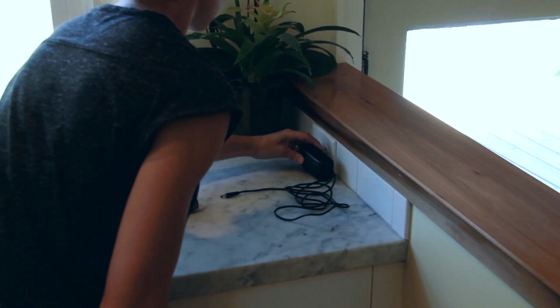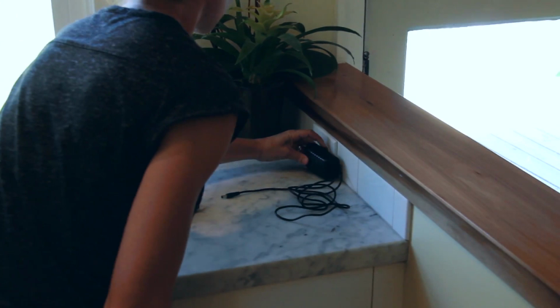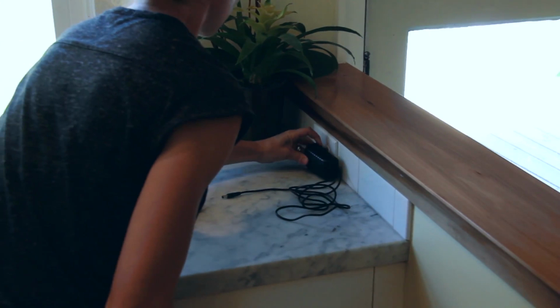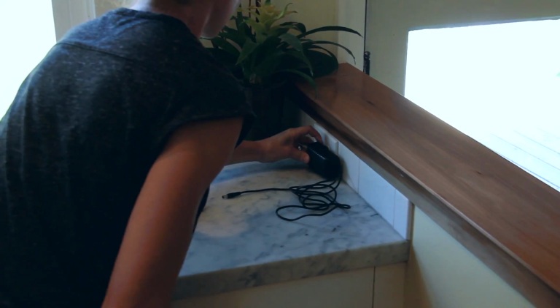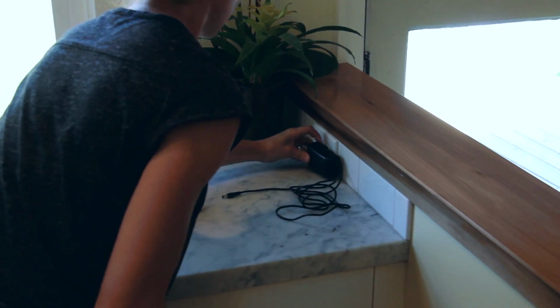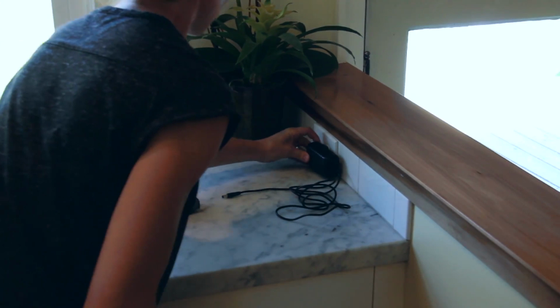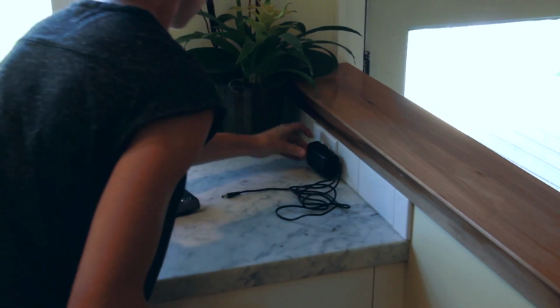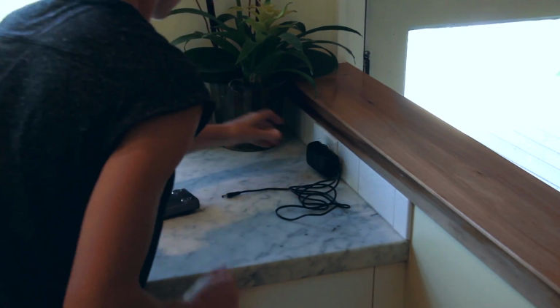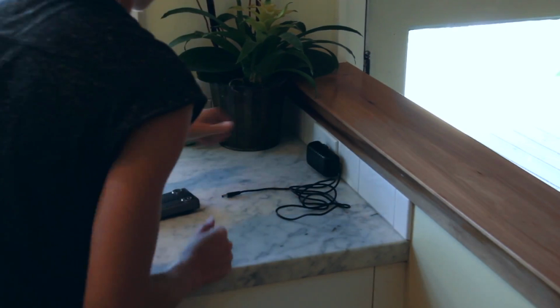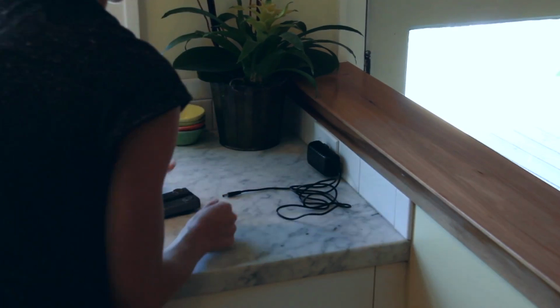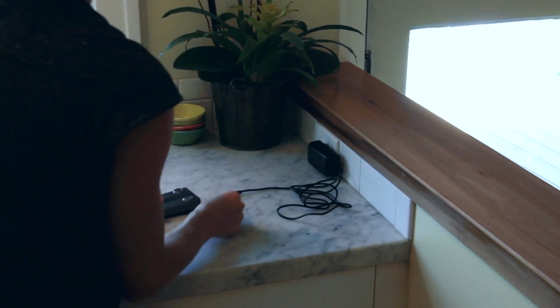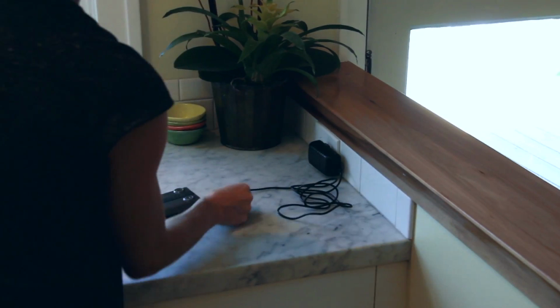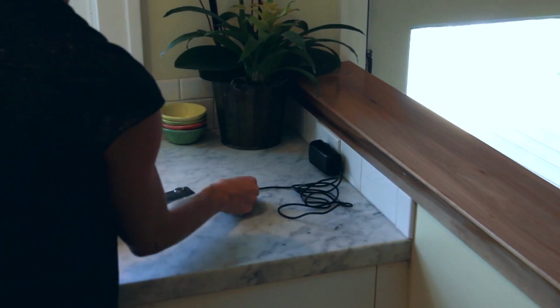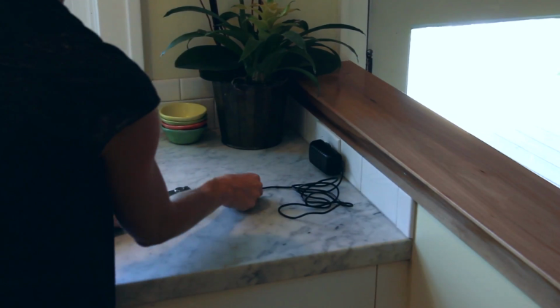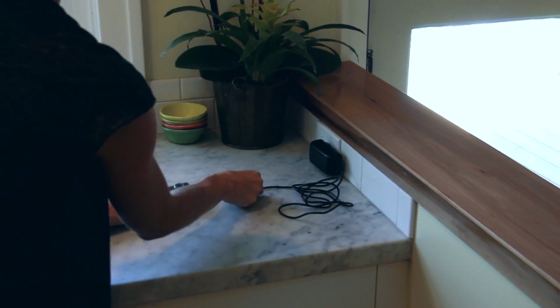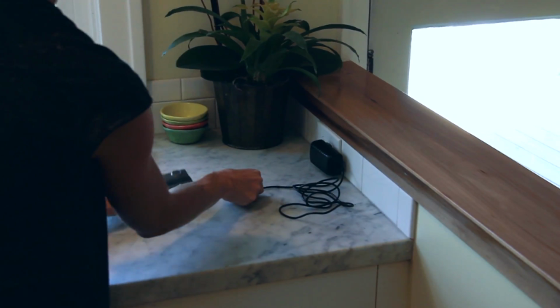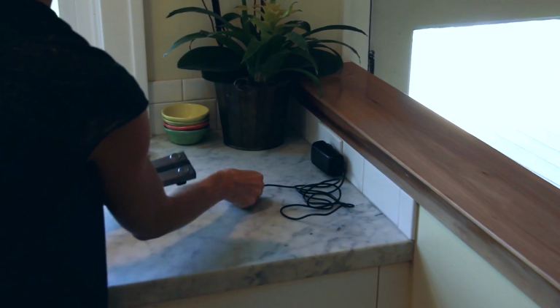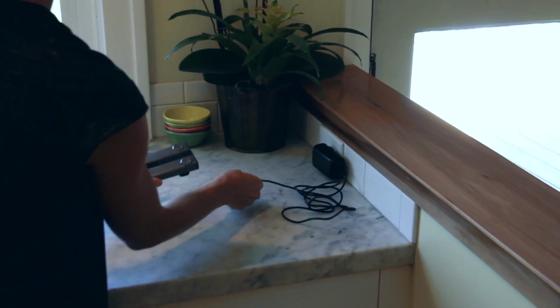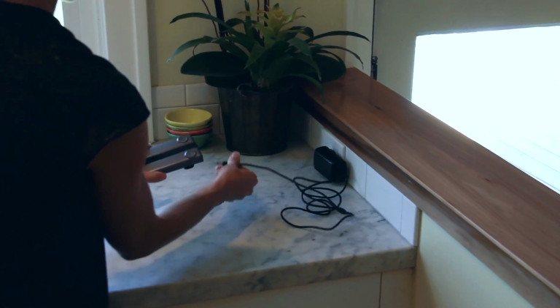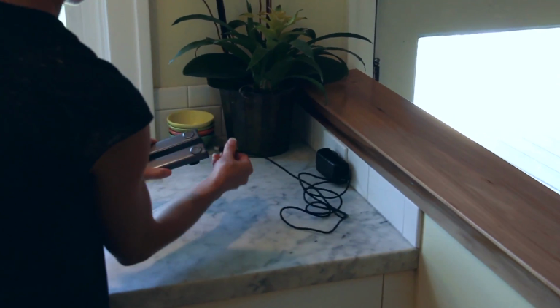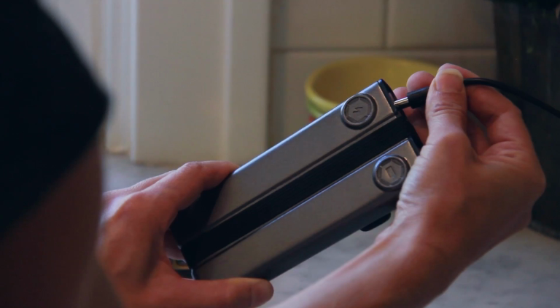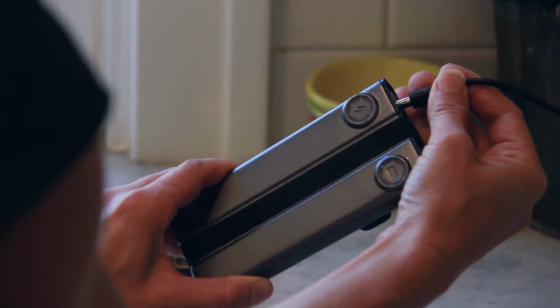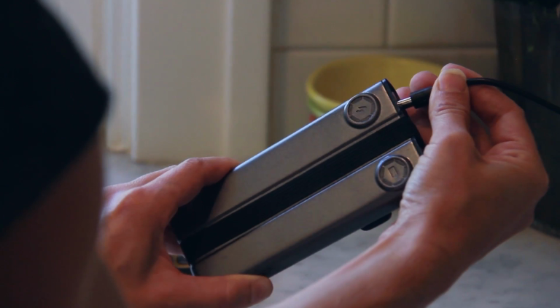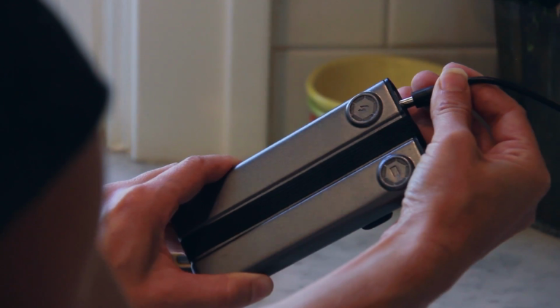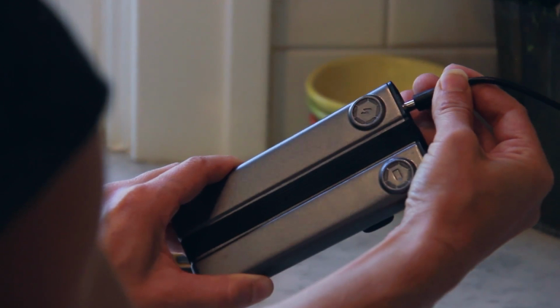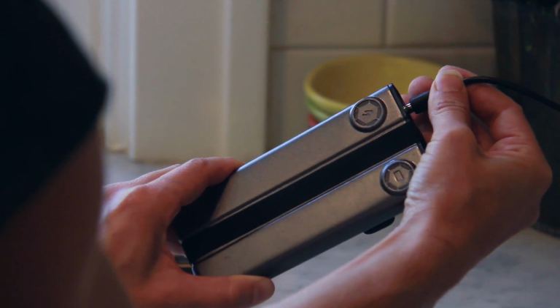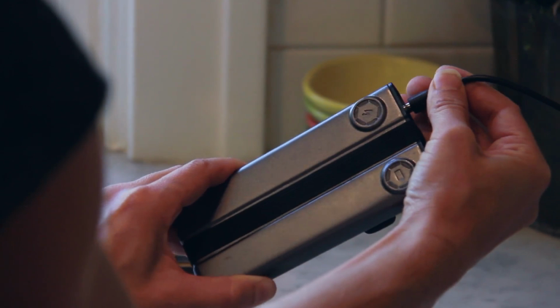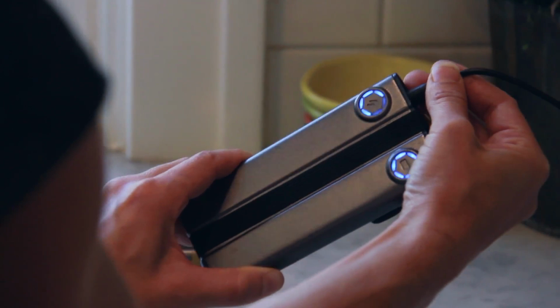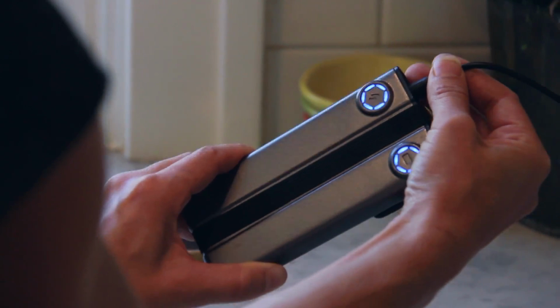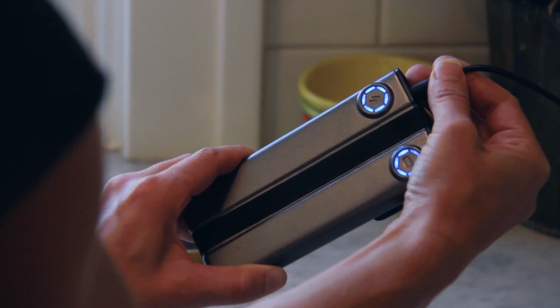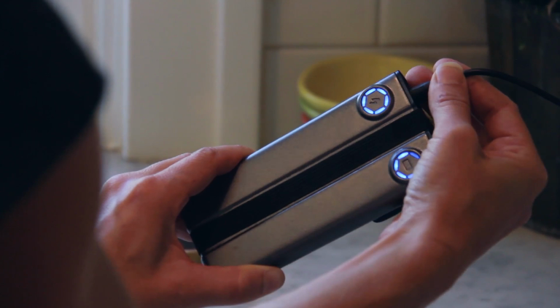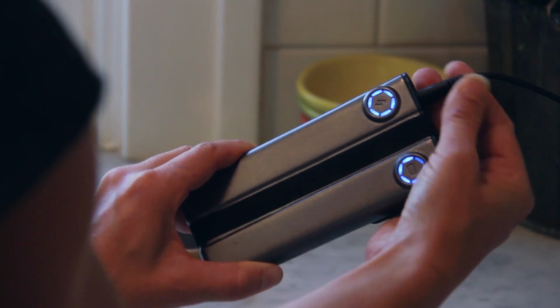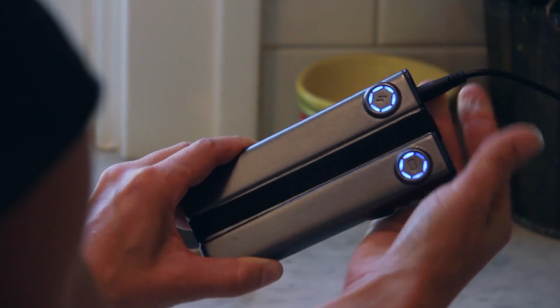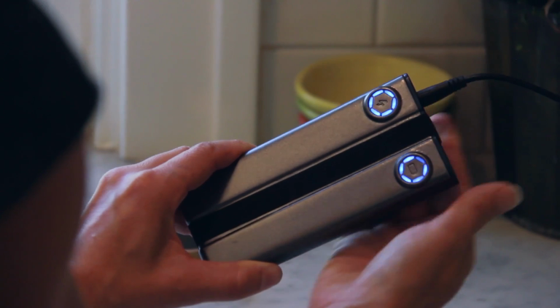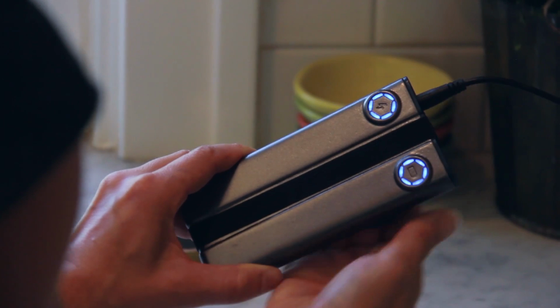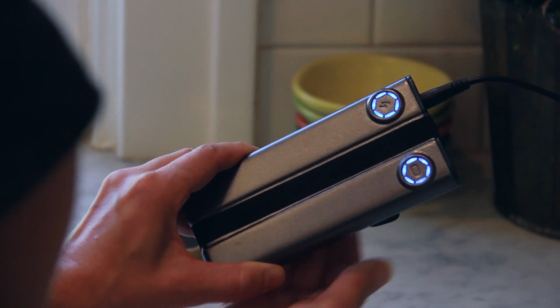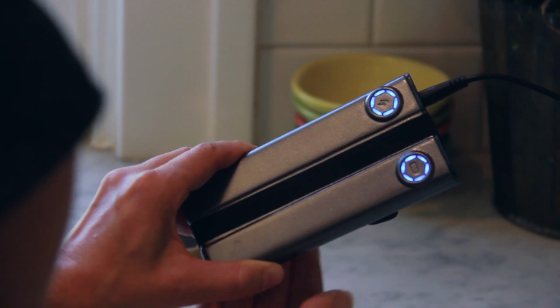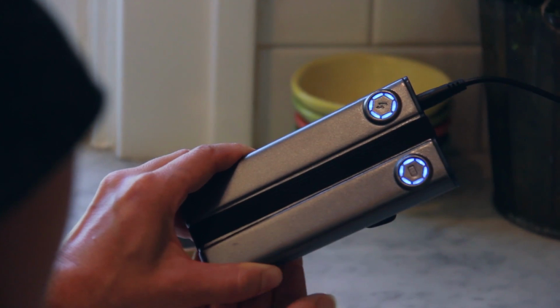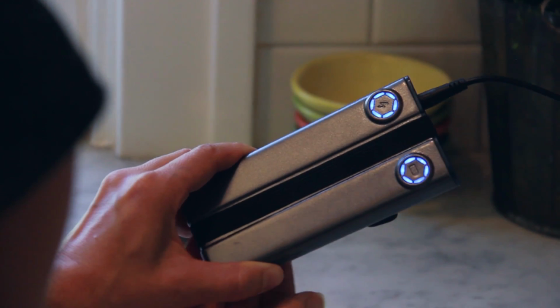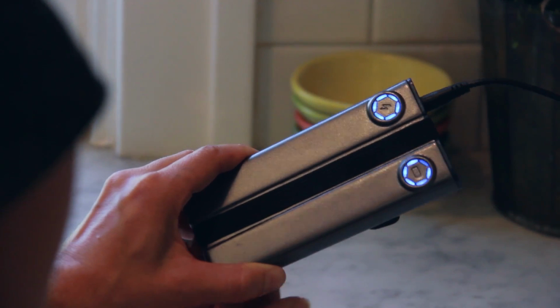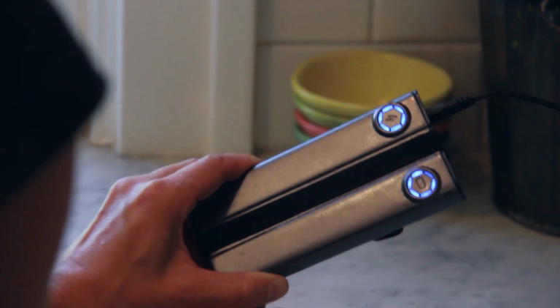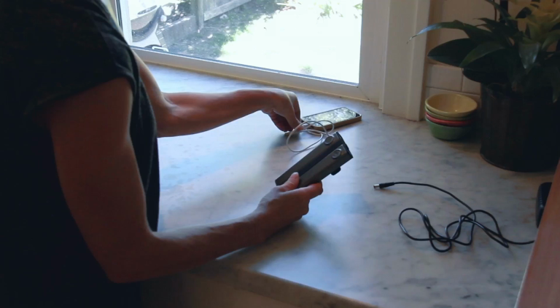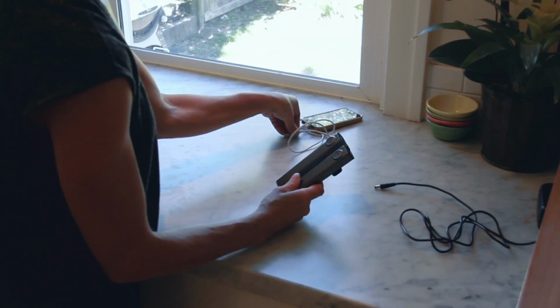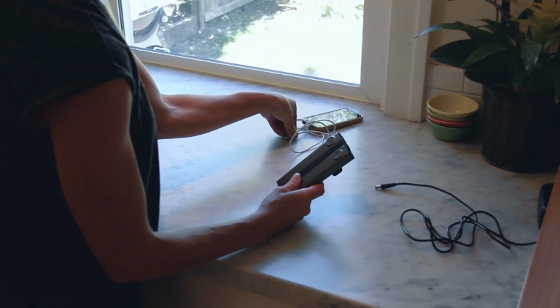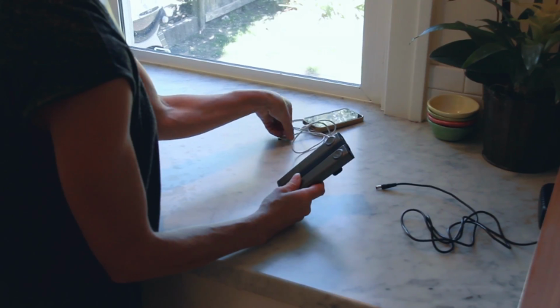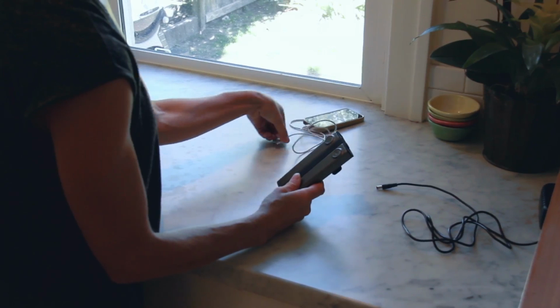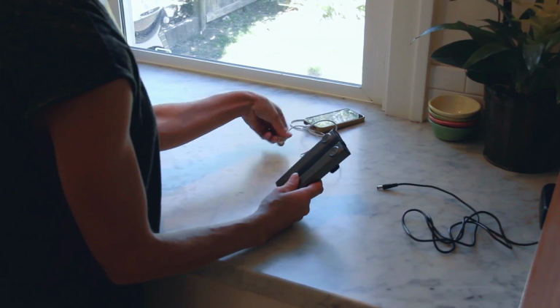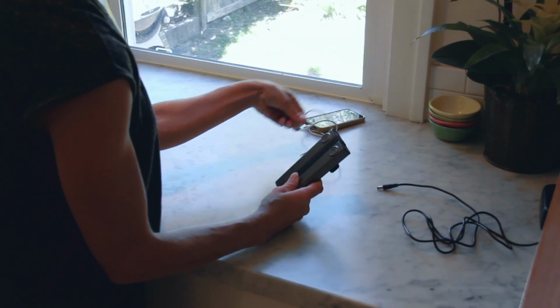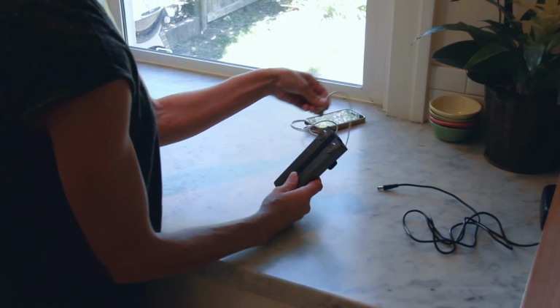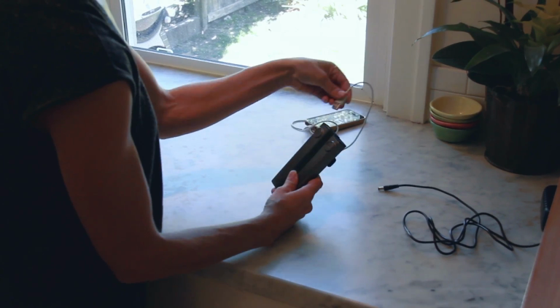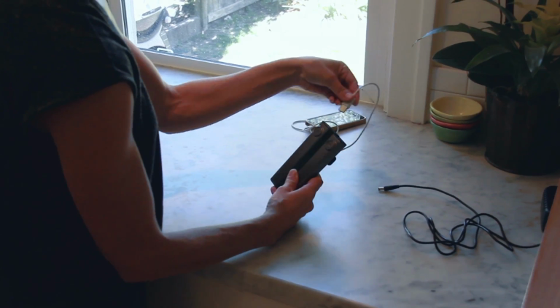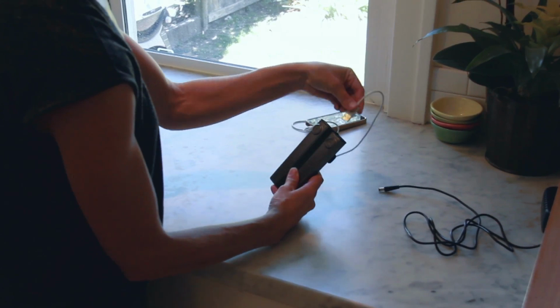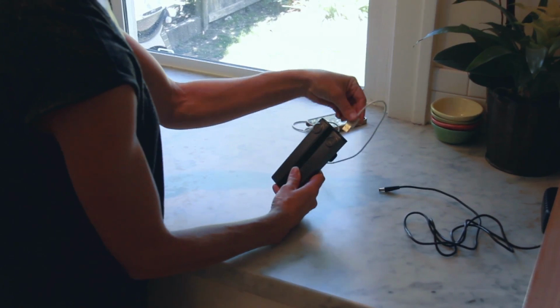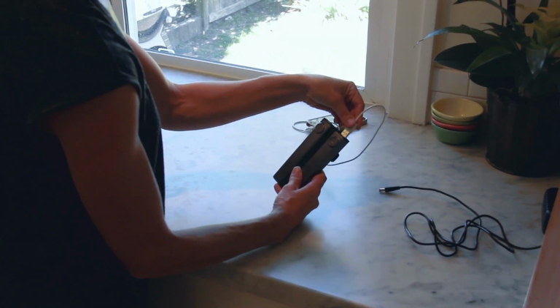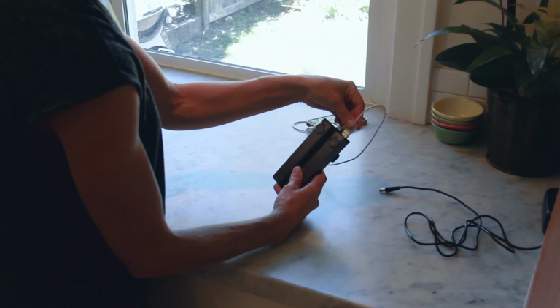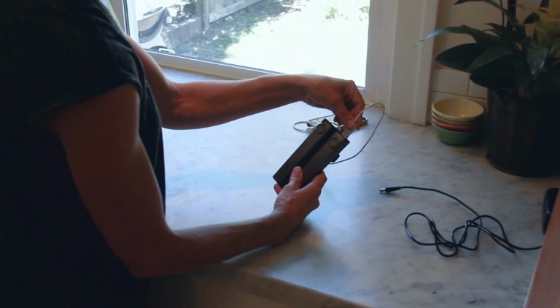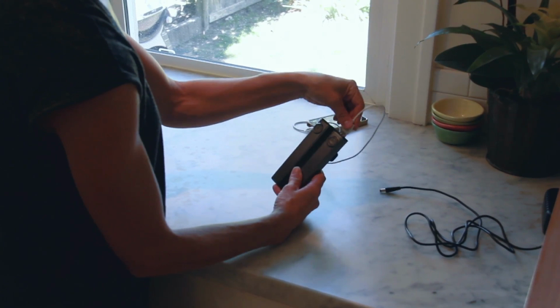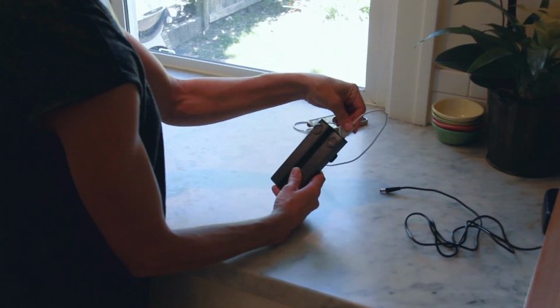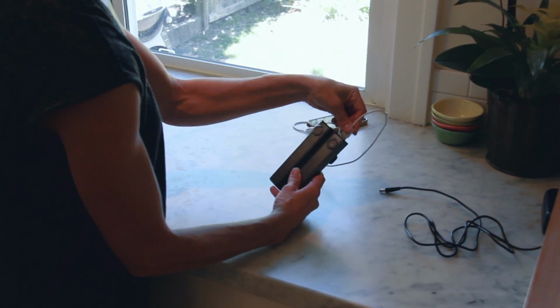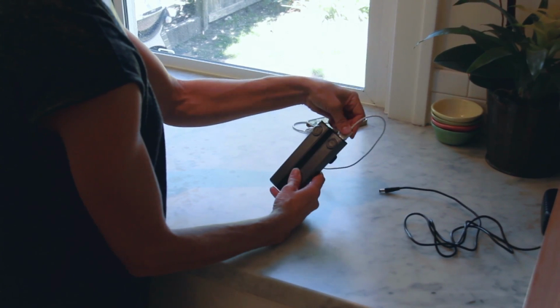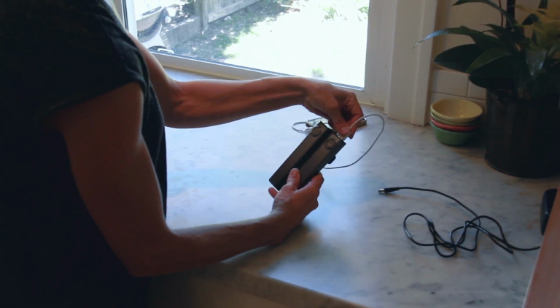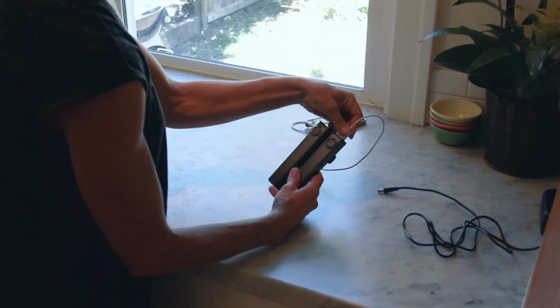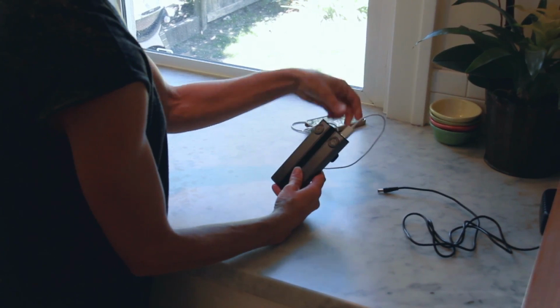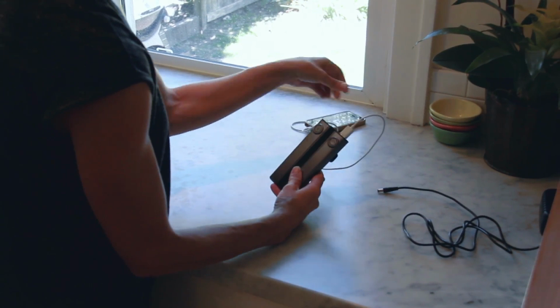To charge, plug it into the wall. When you're ready to go, plug in your phone and keep charging.